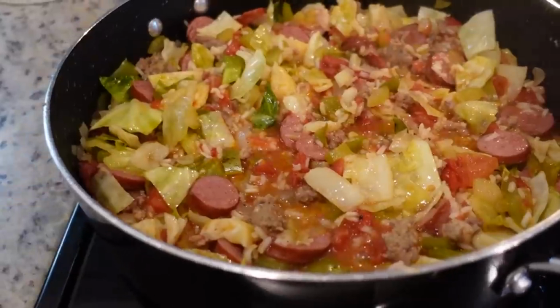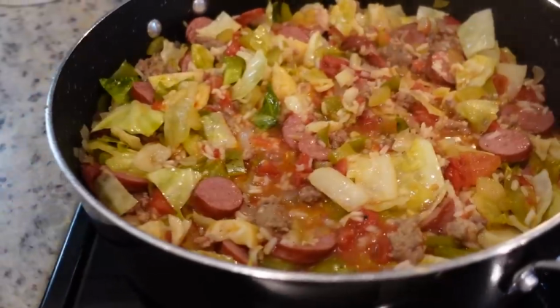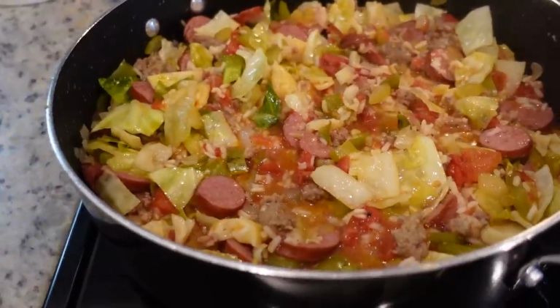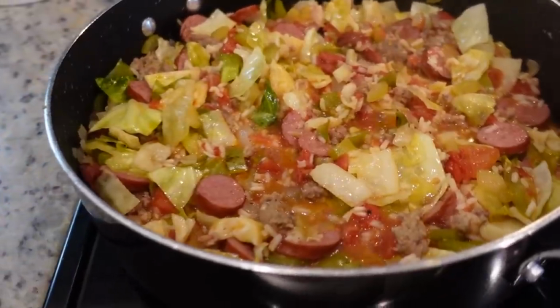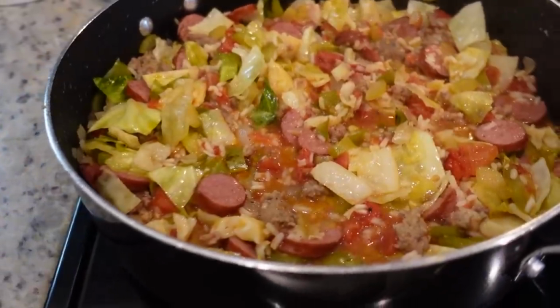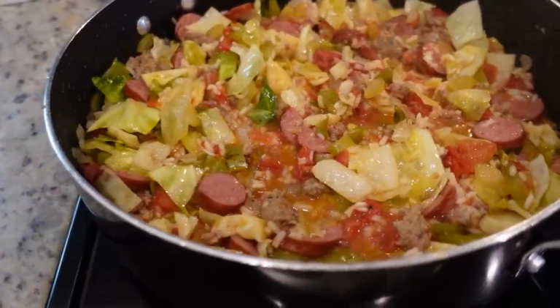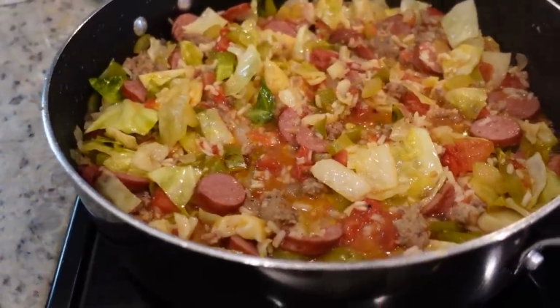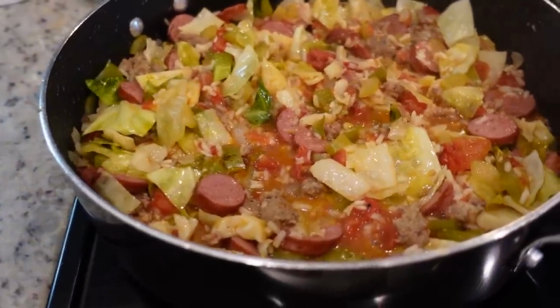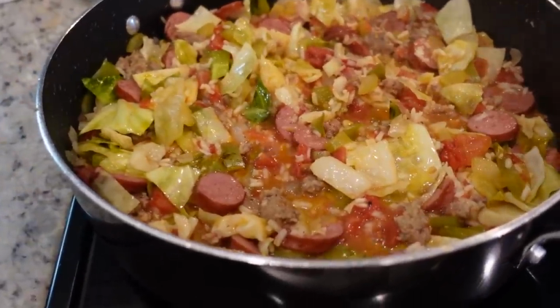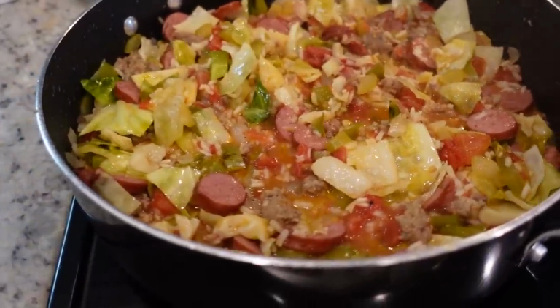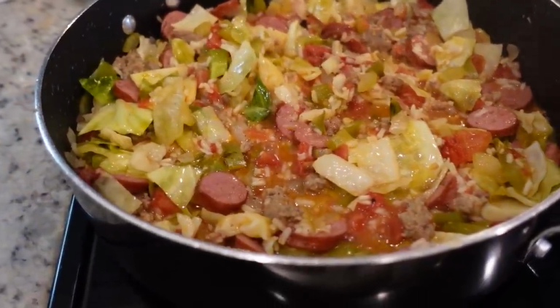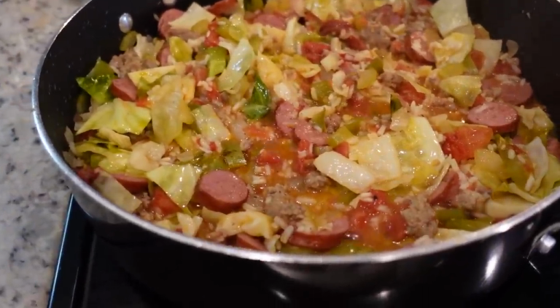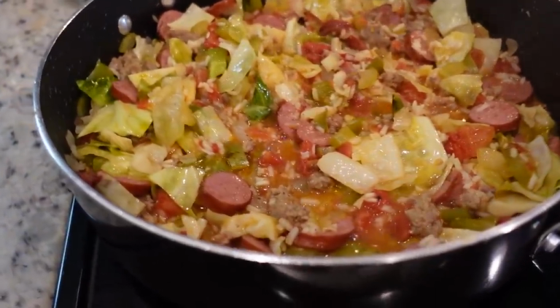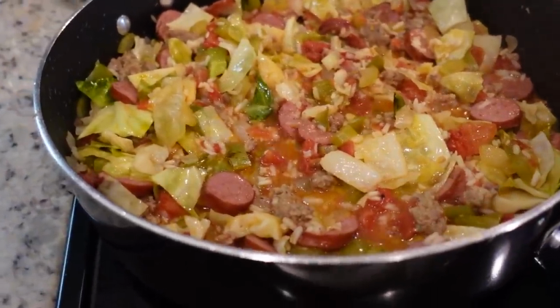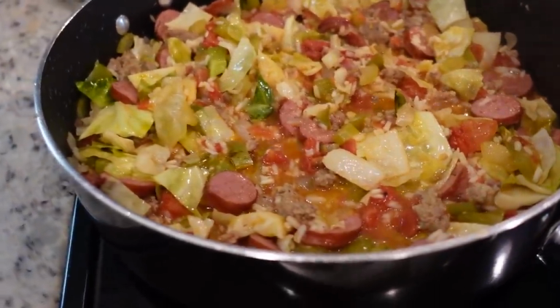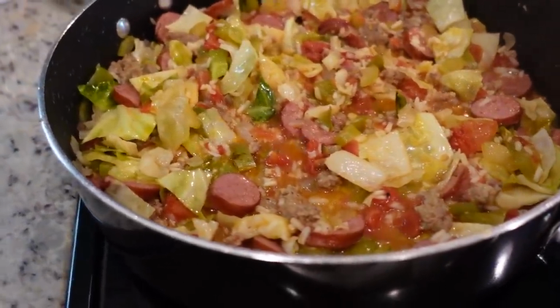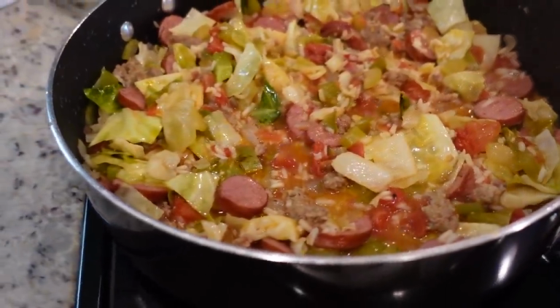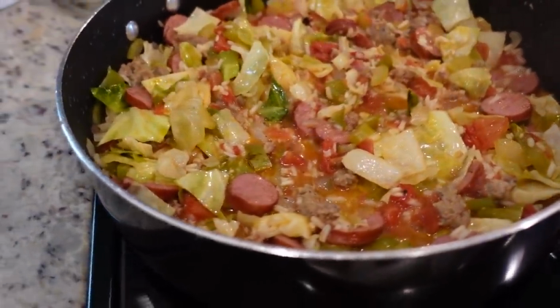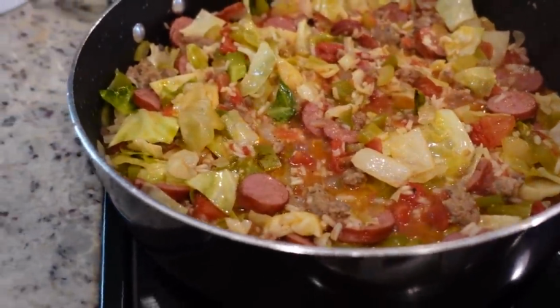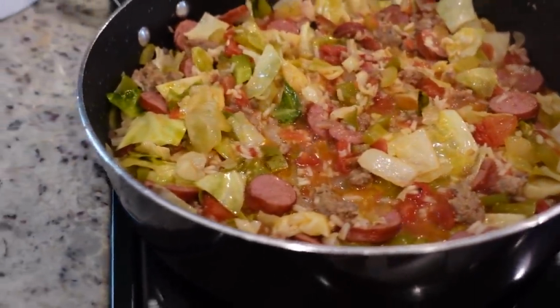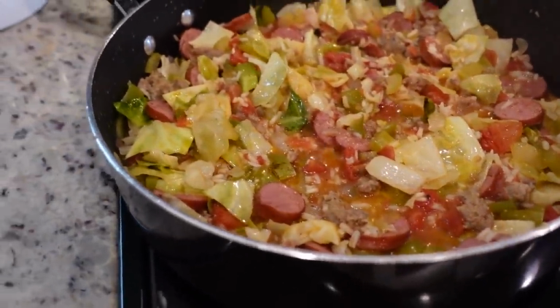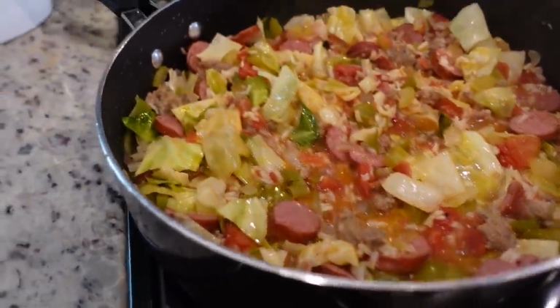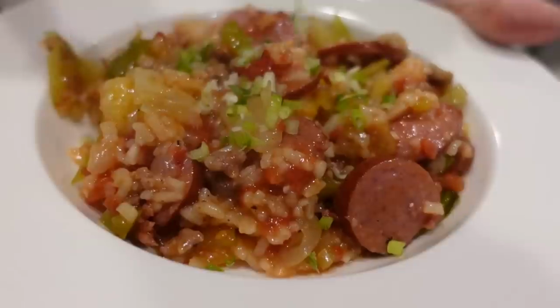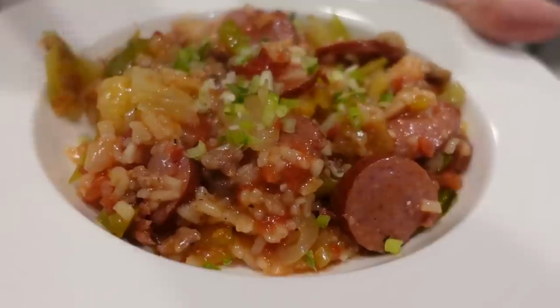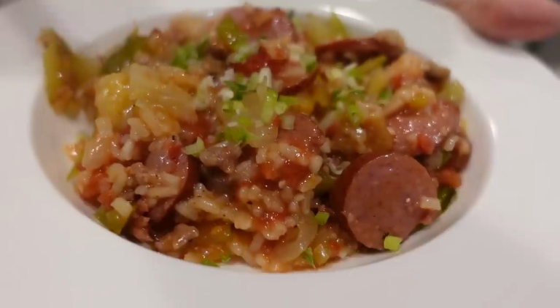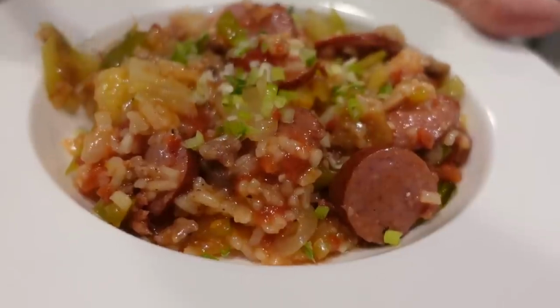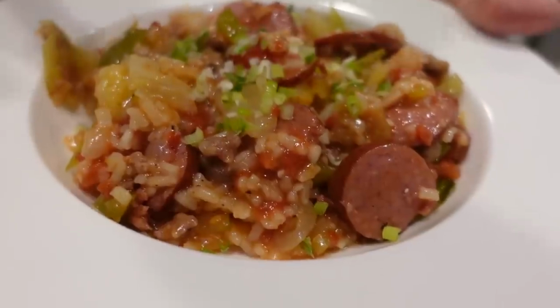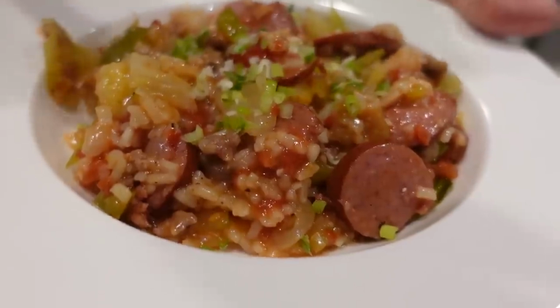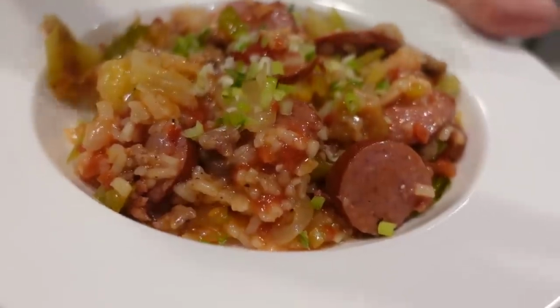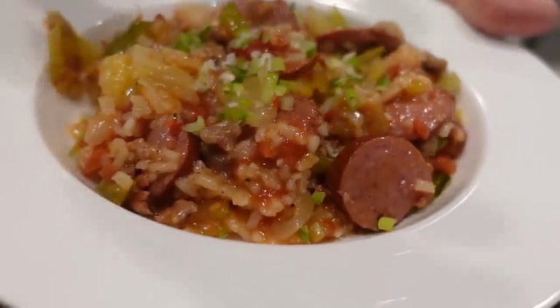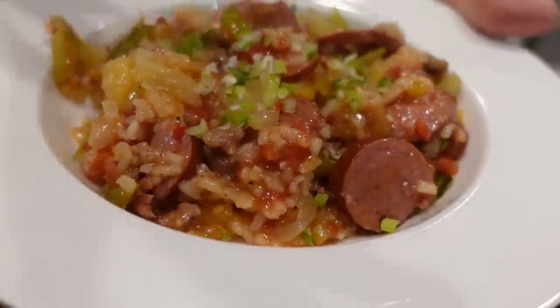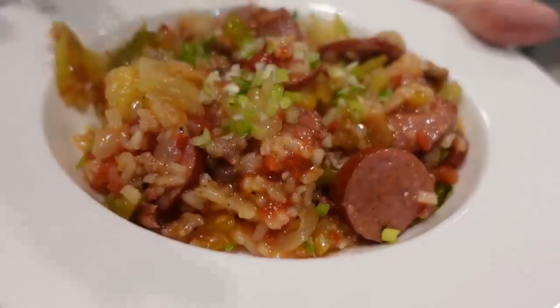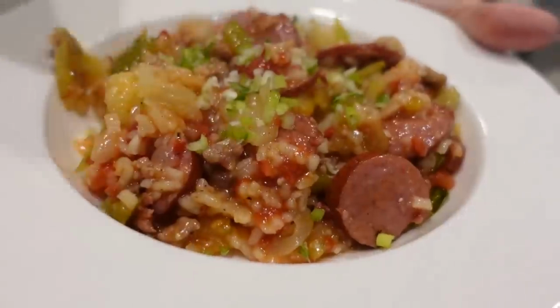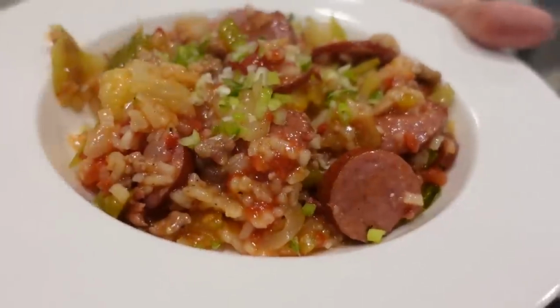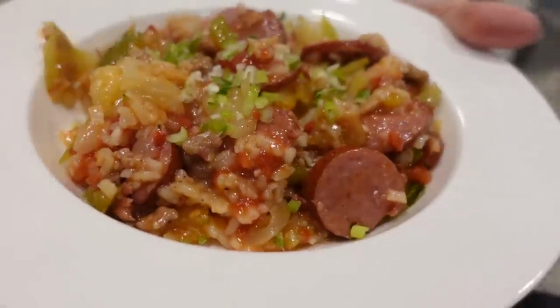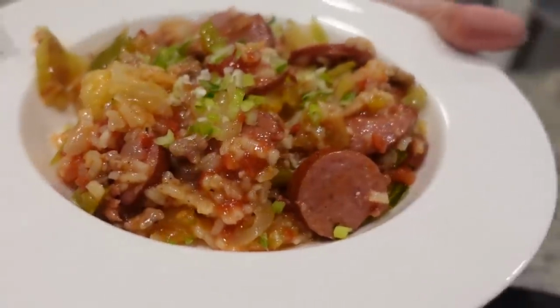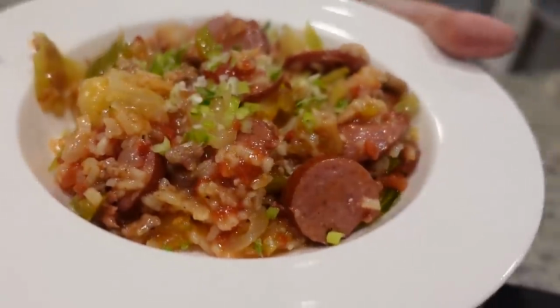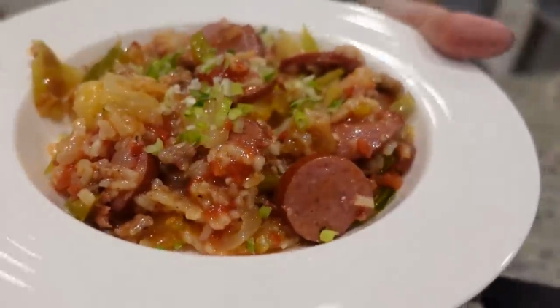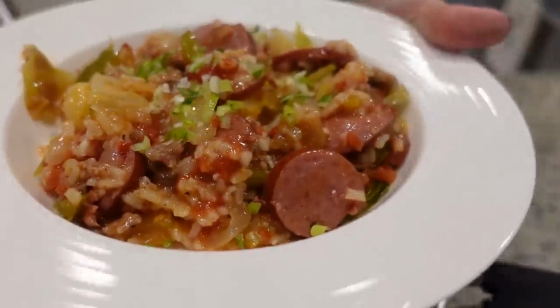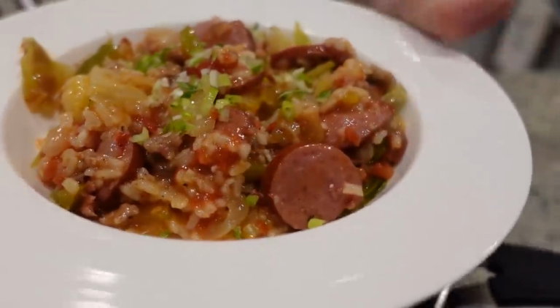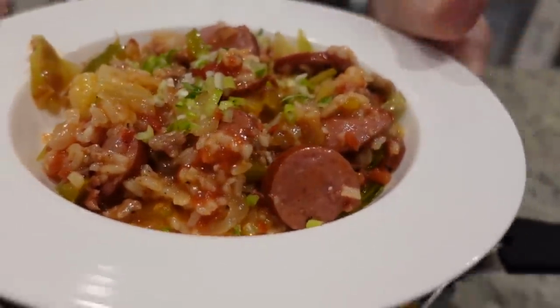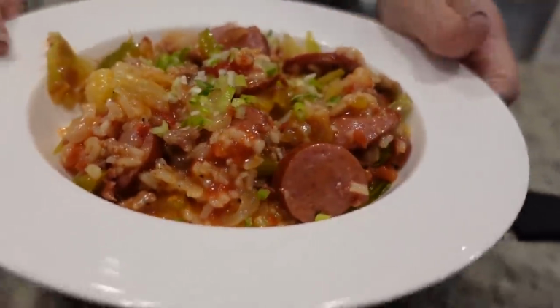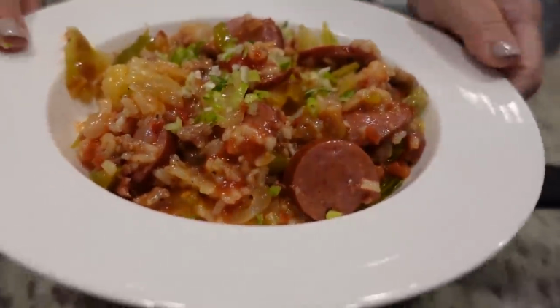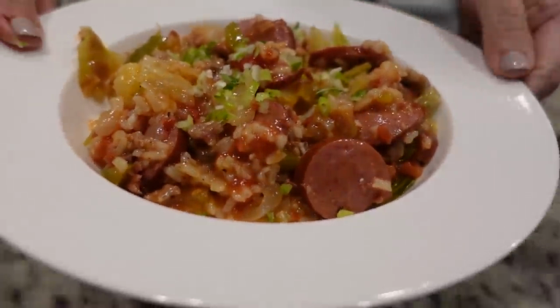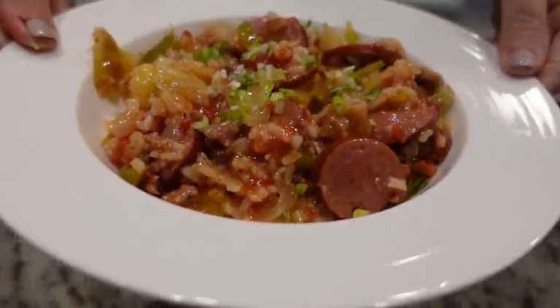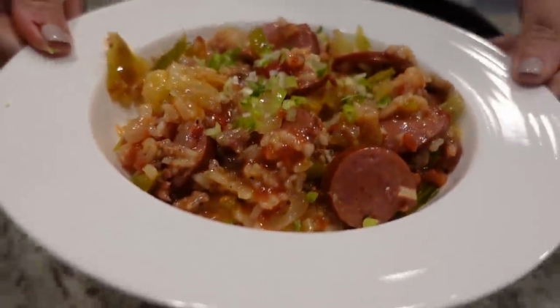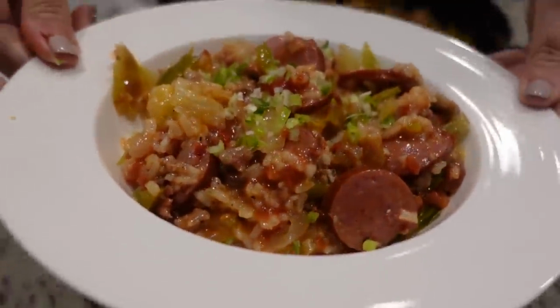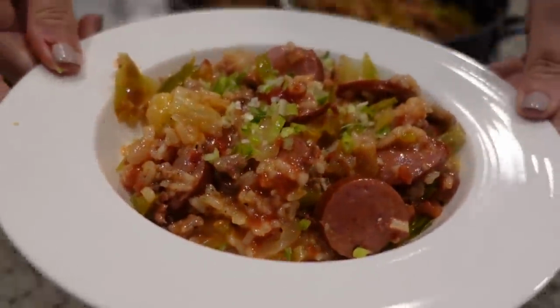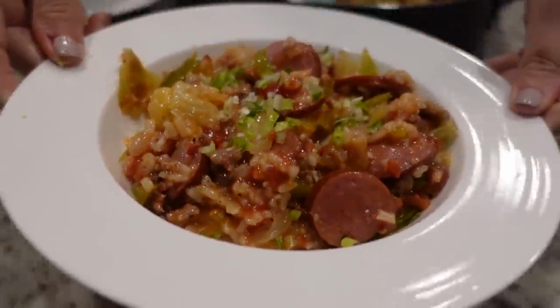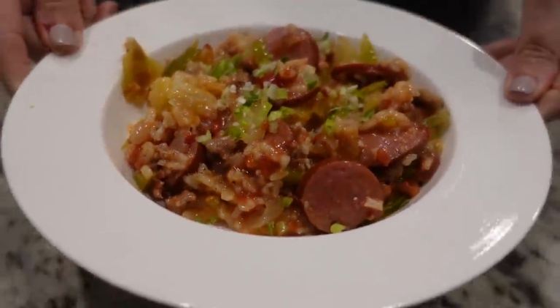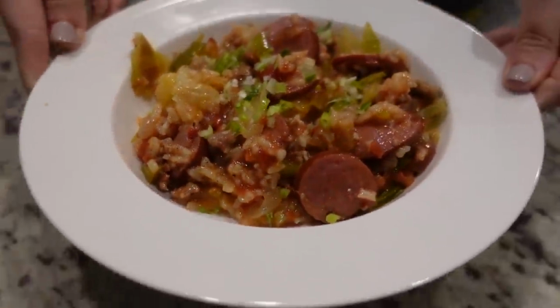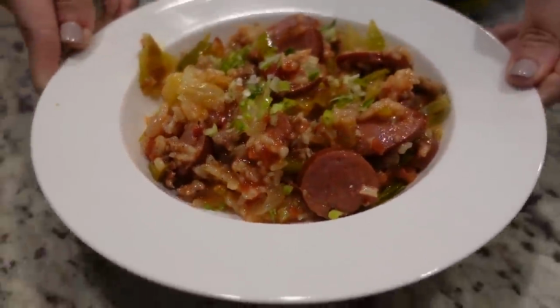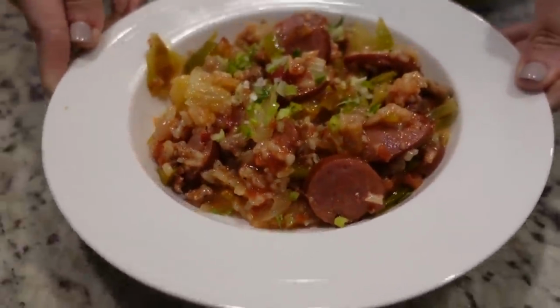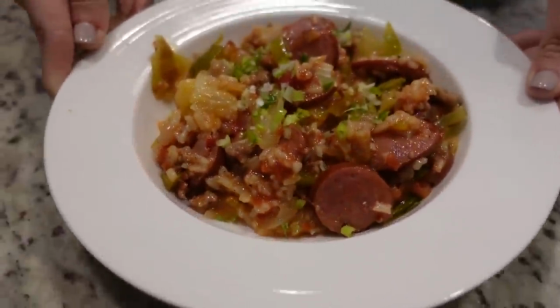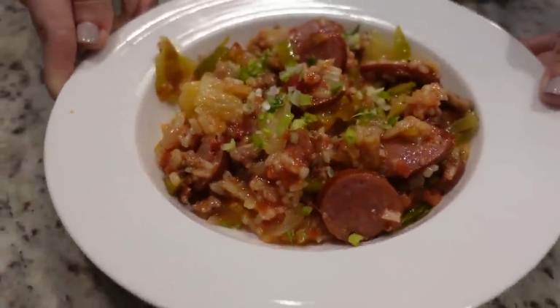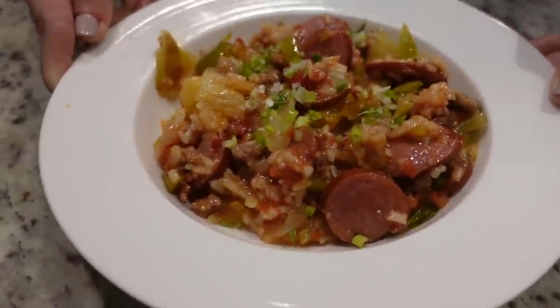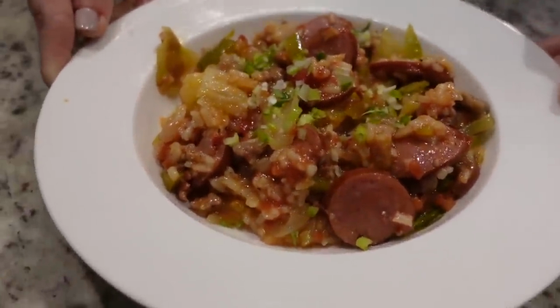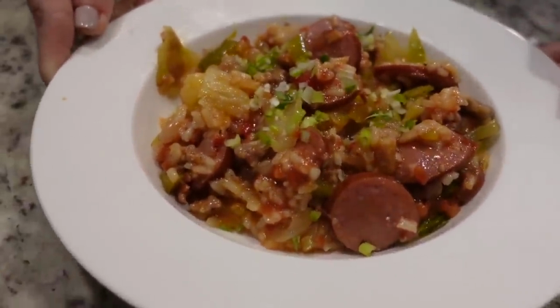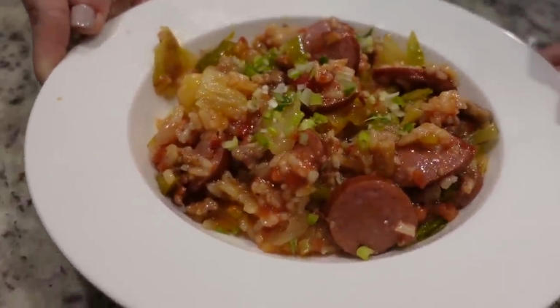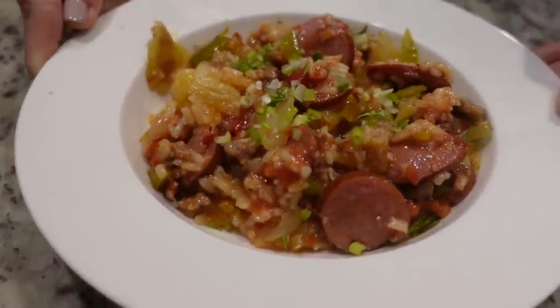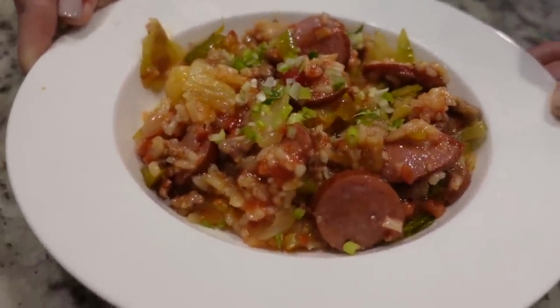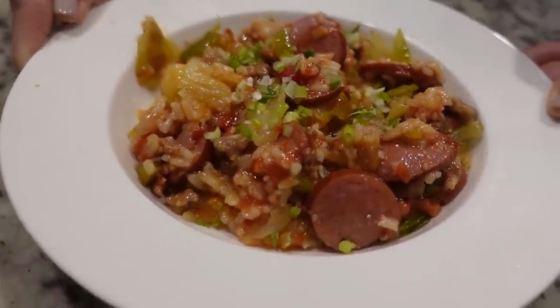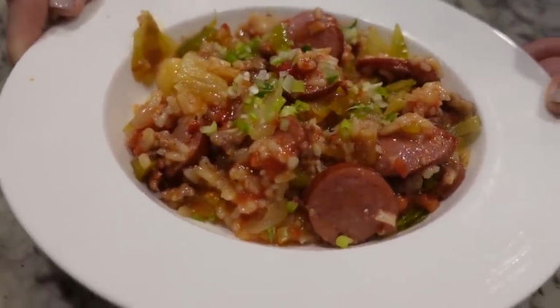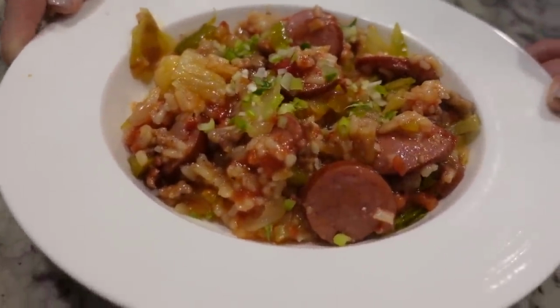I'm actually going to turn it down. I've got some biscuits in the oven — once those come out, it'll be time to eat.